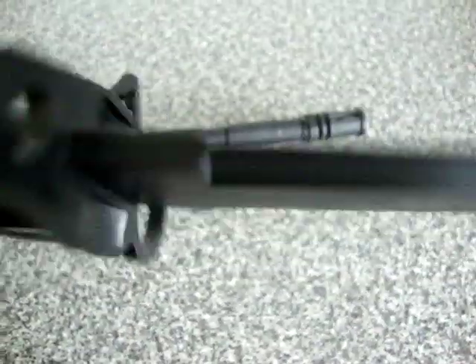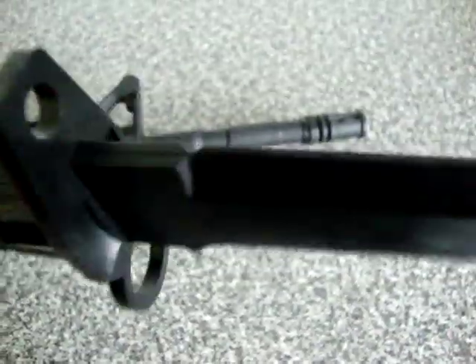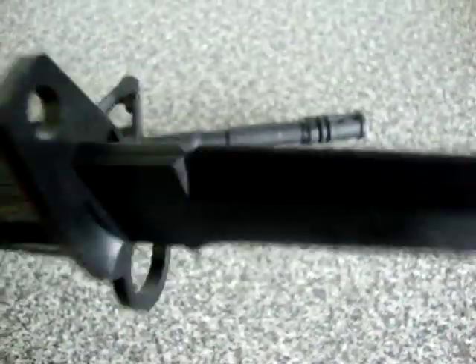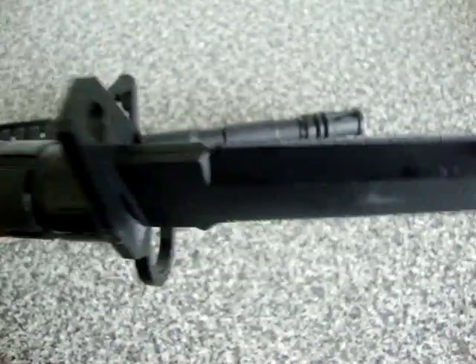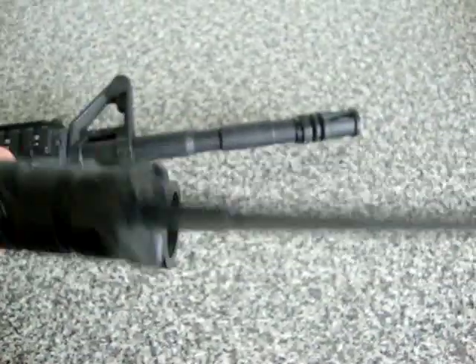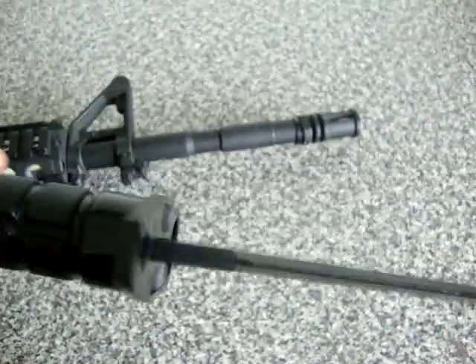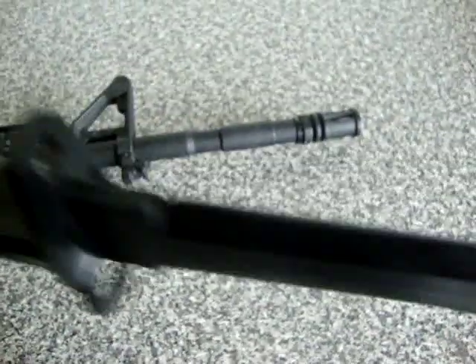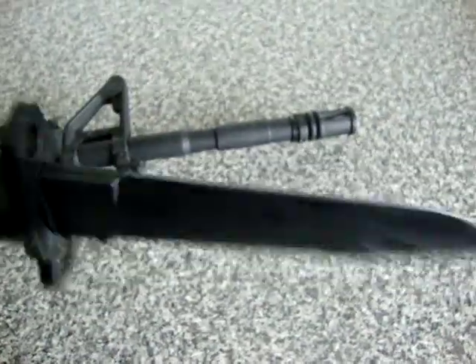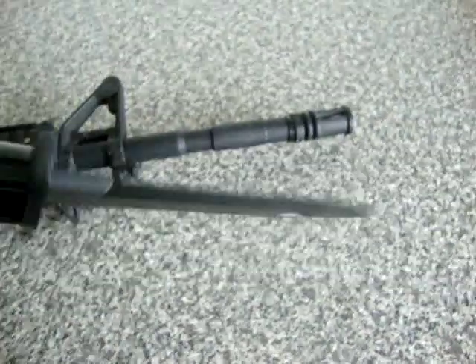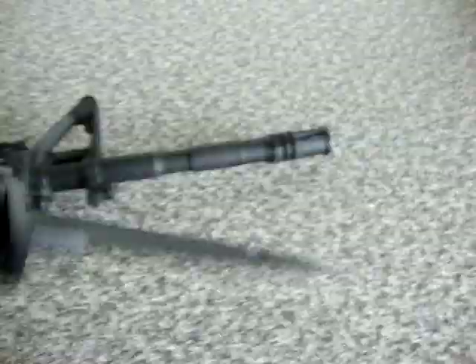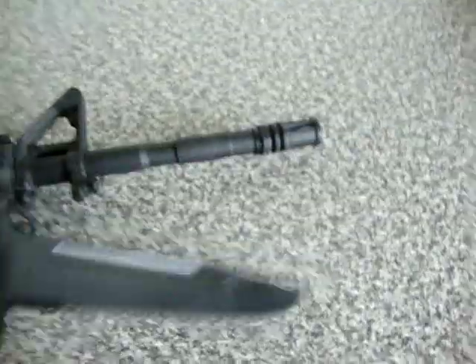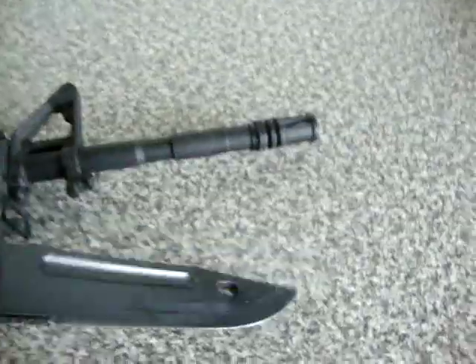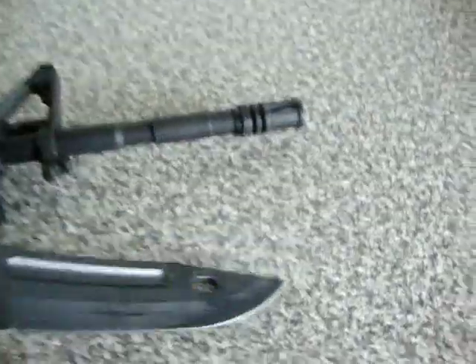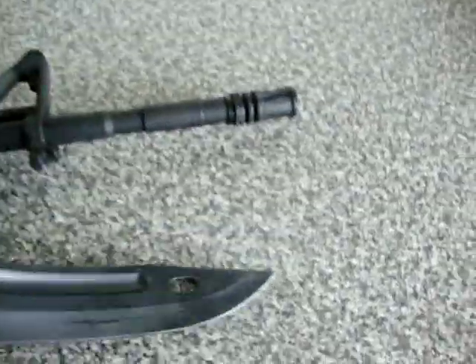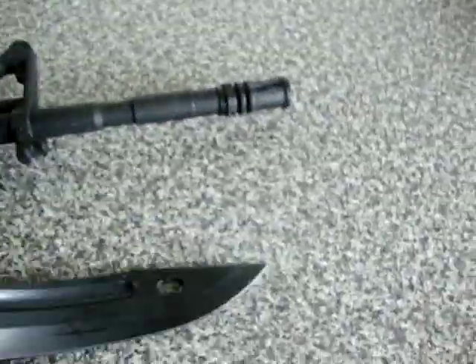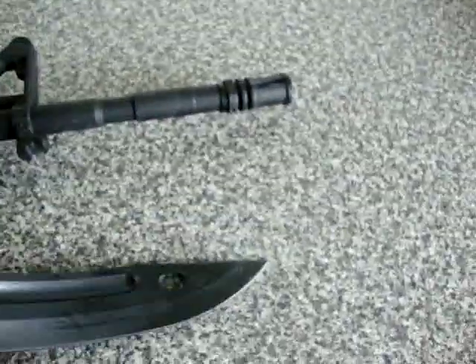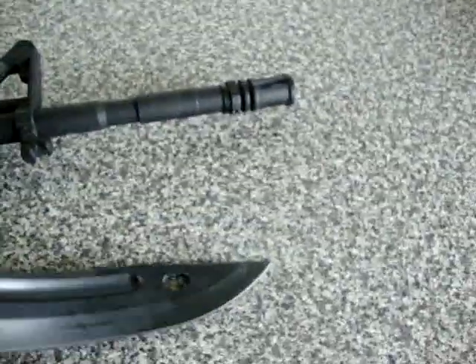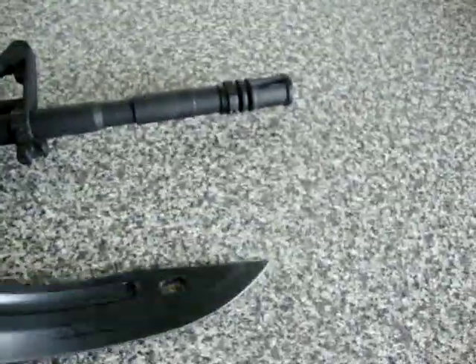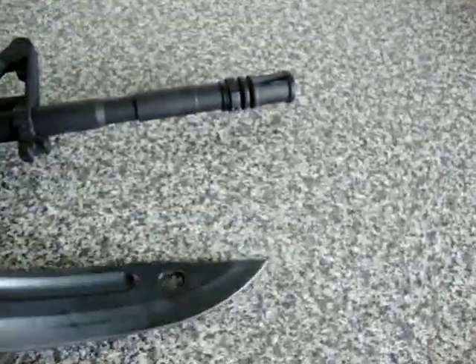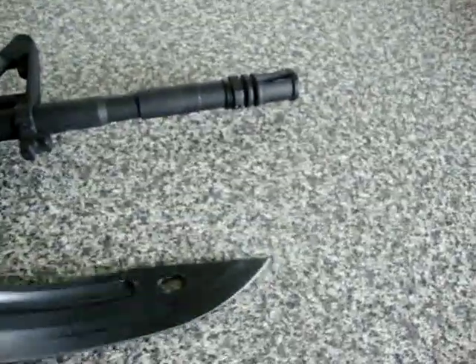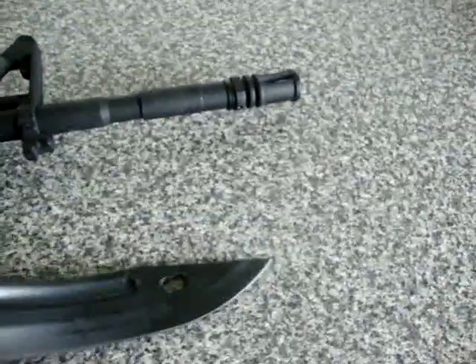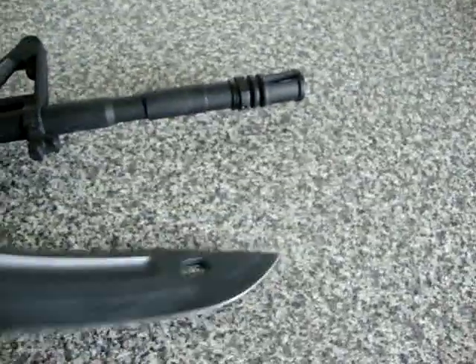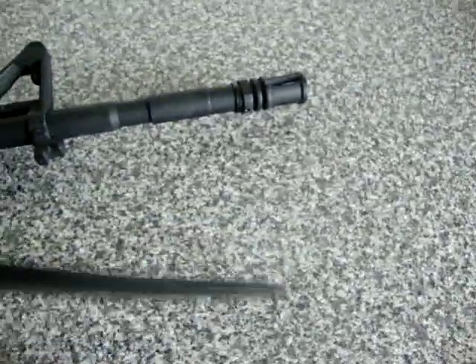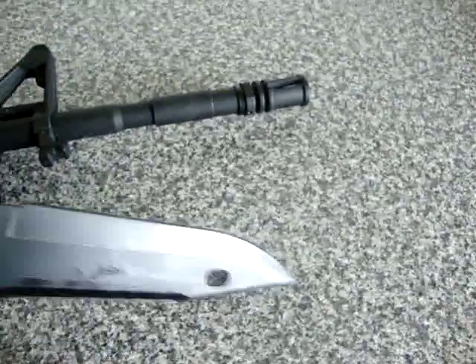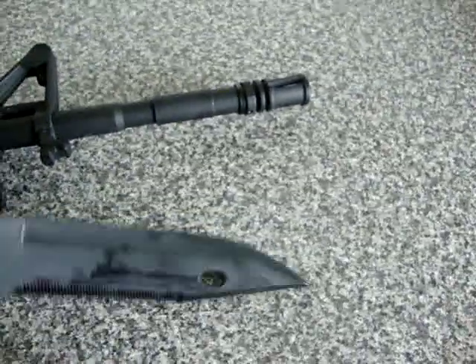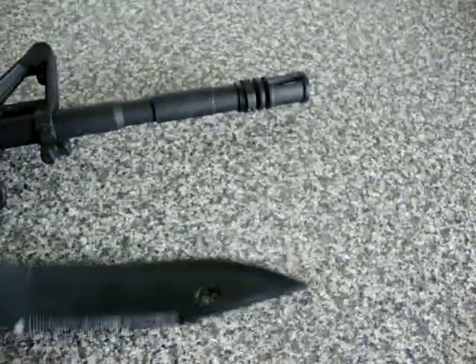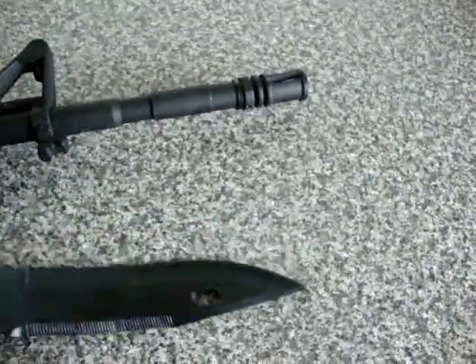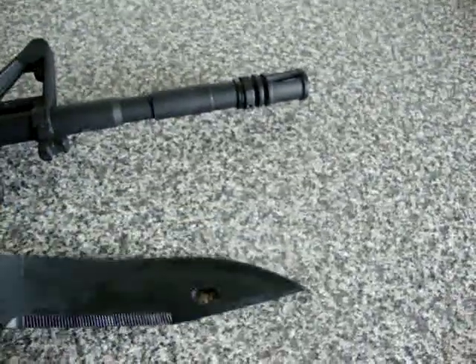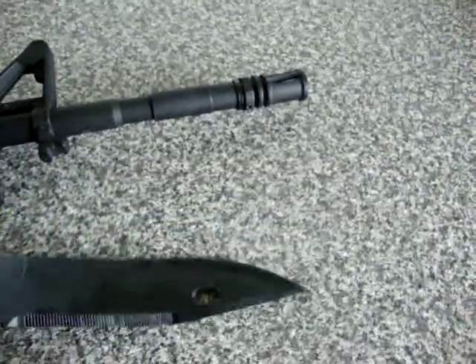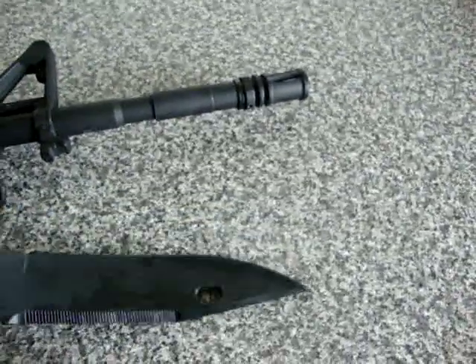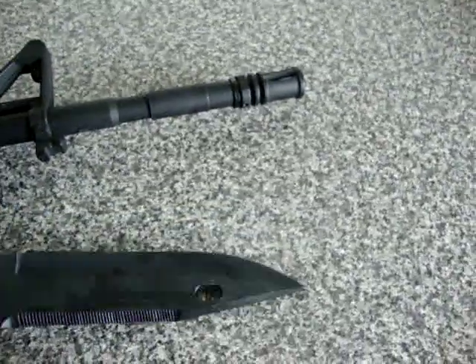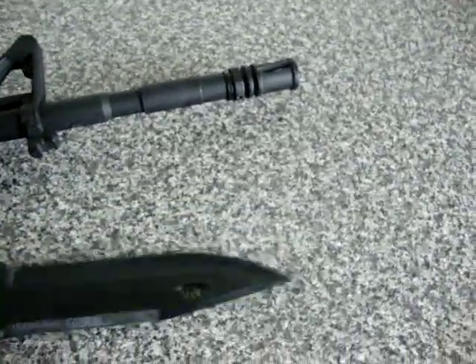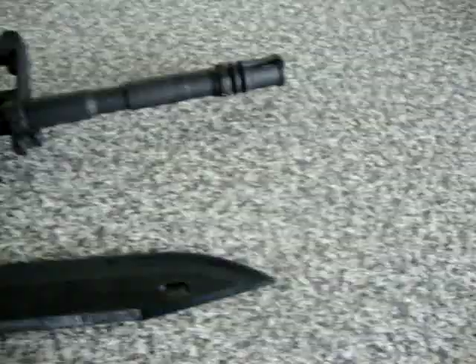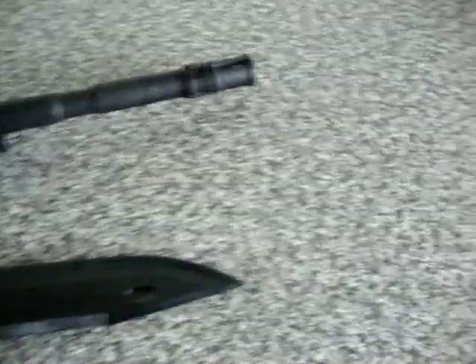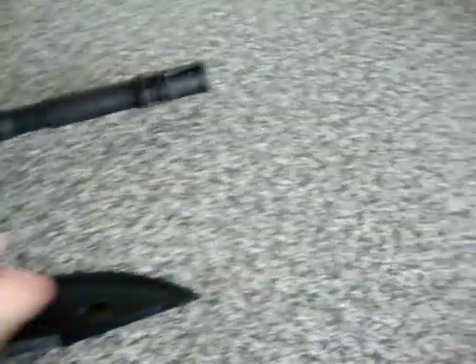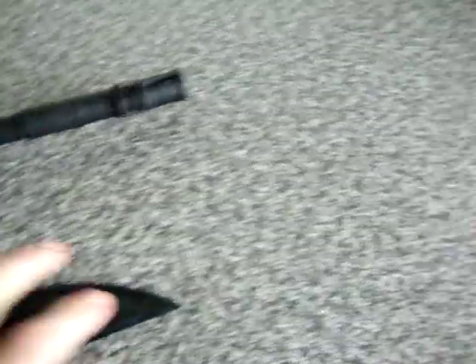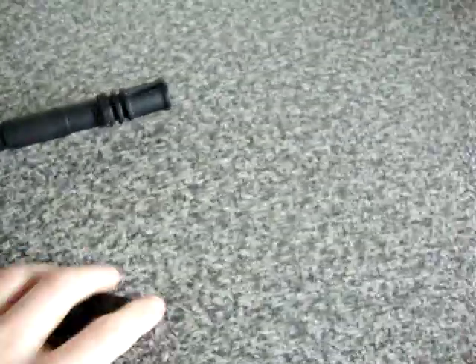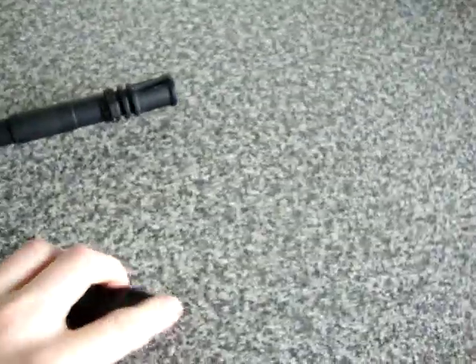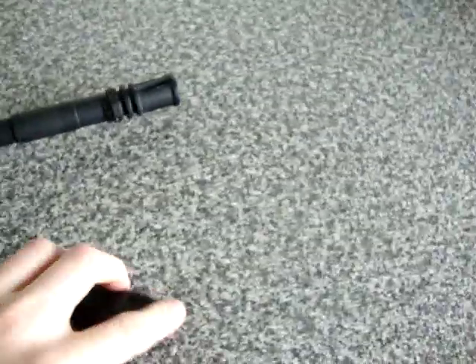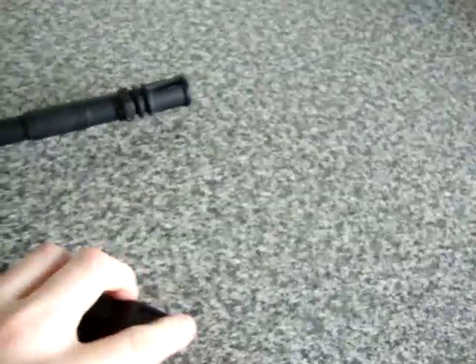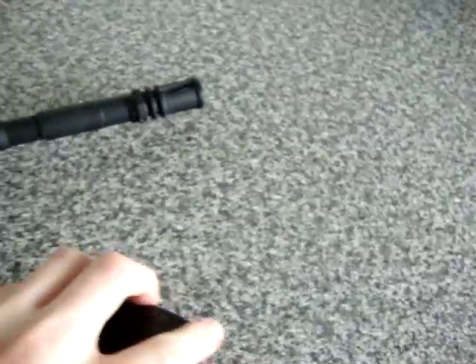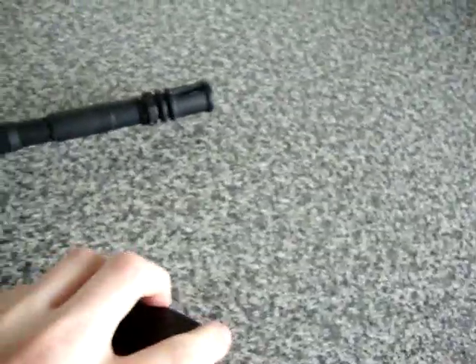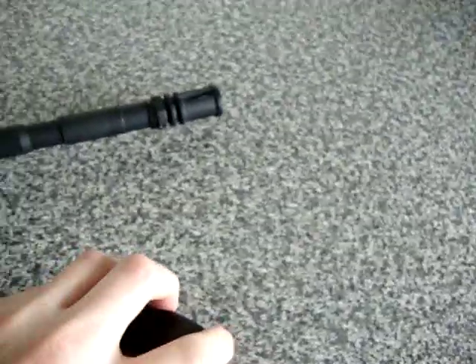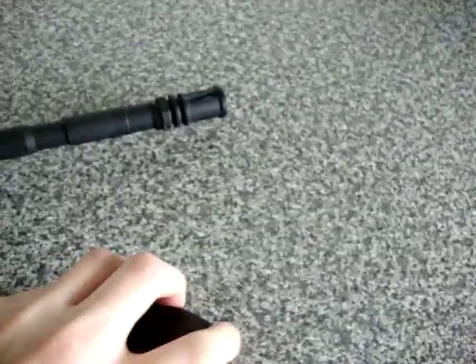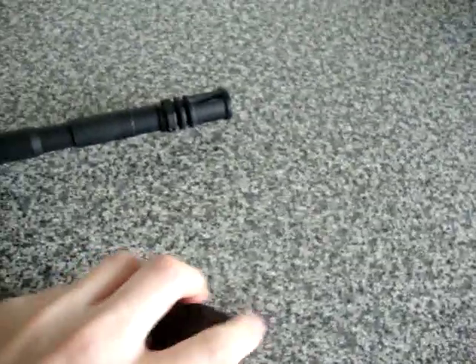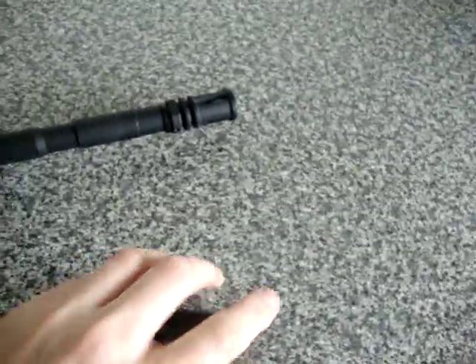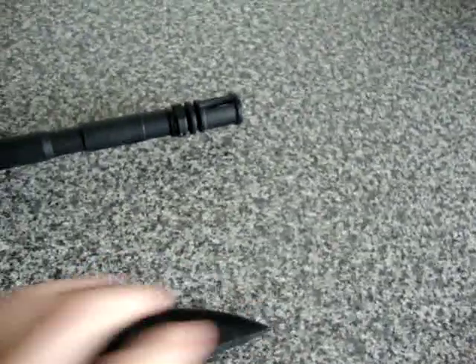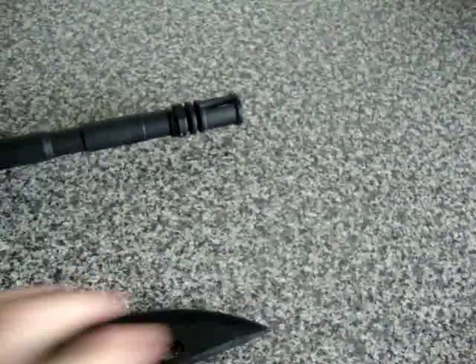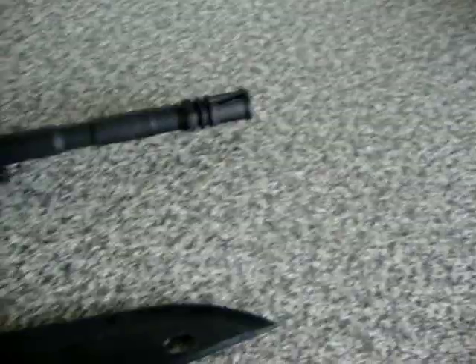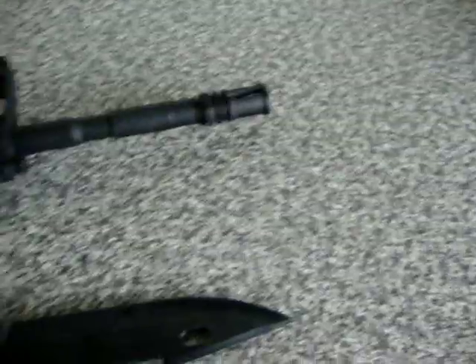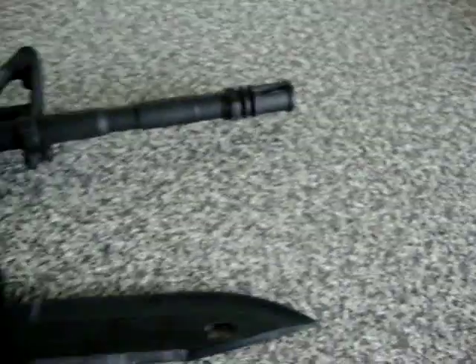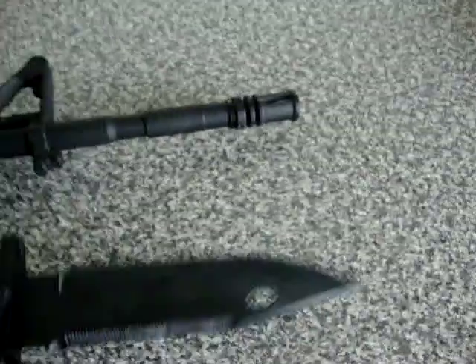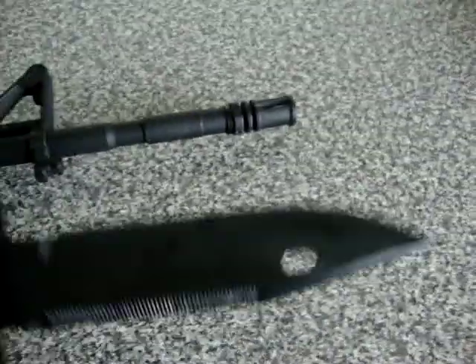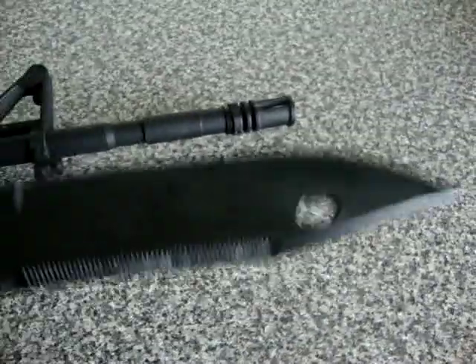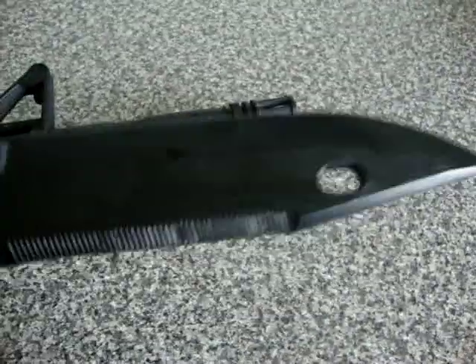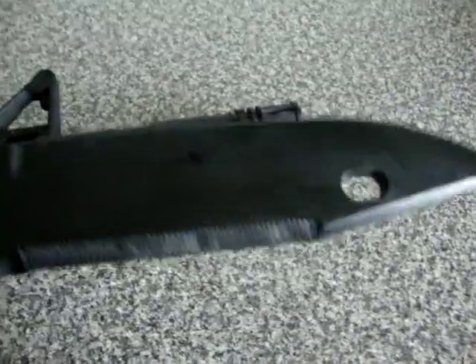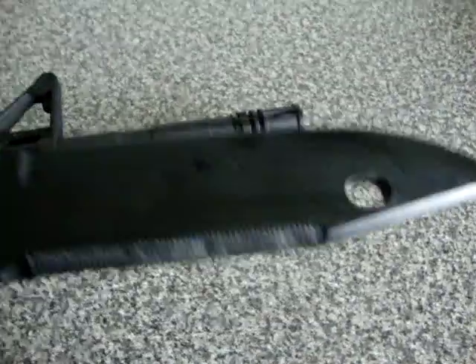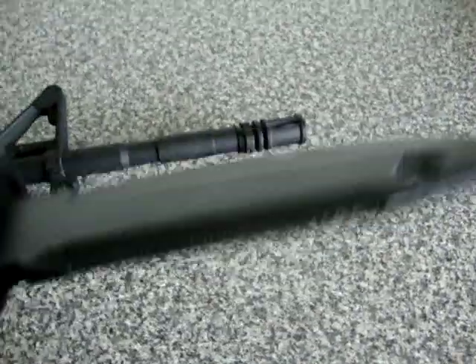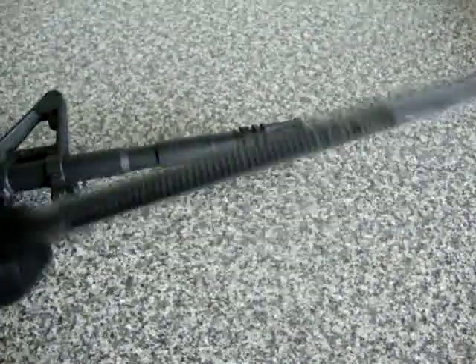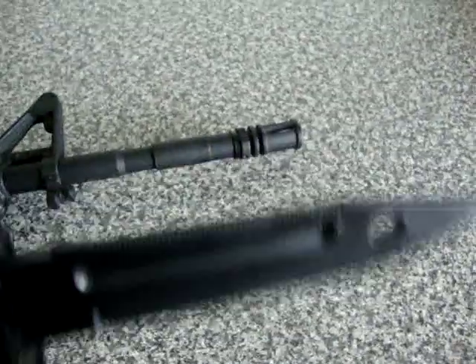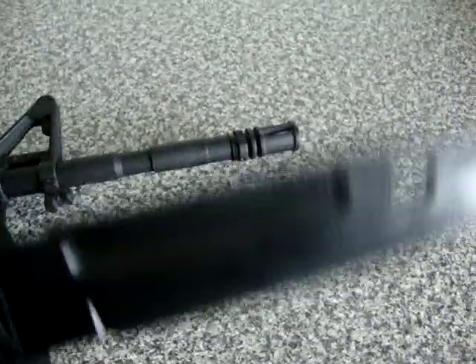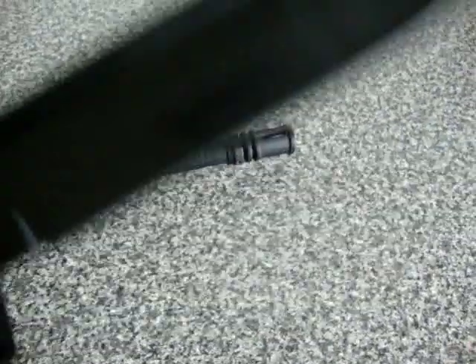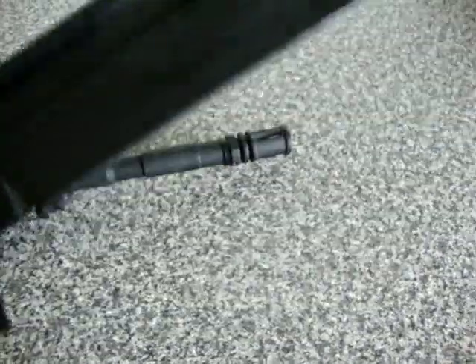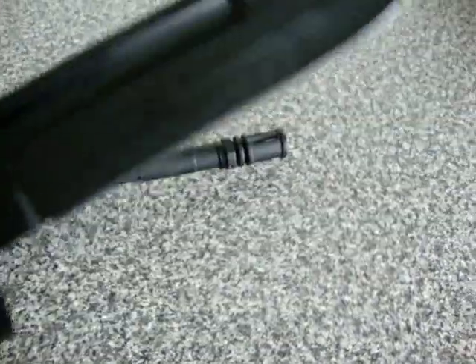It's a blade, it's rubber, so it'll bend. And you can use it in airsoft.